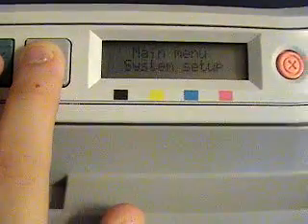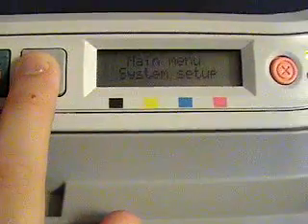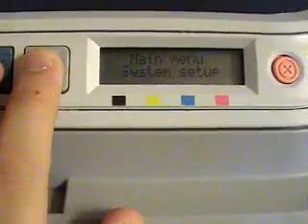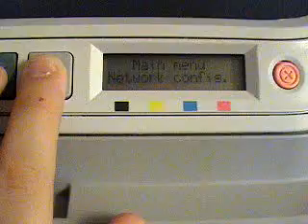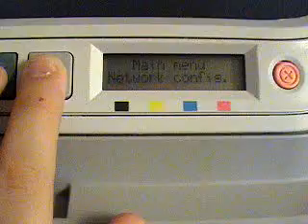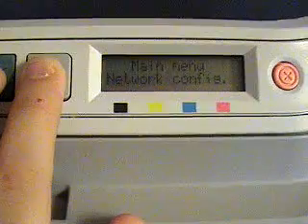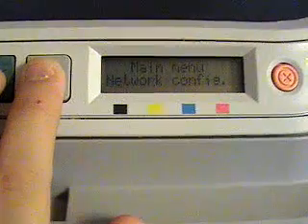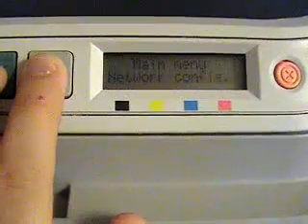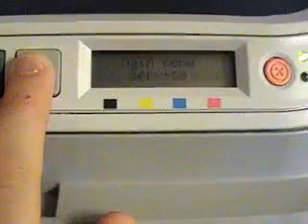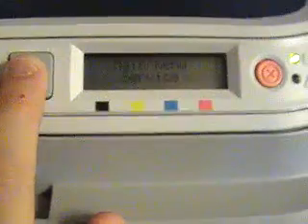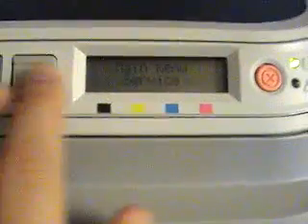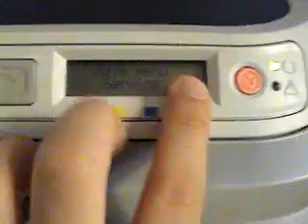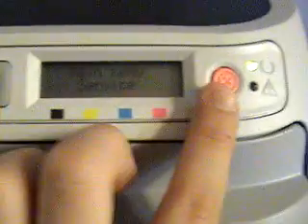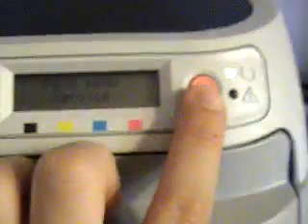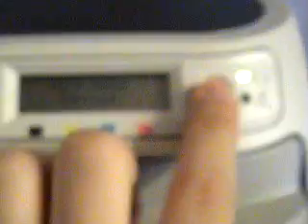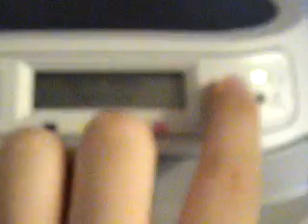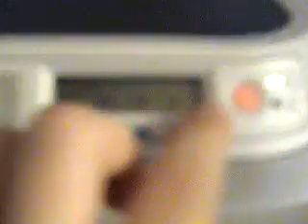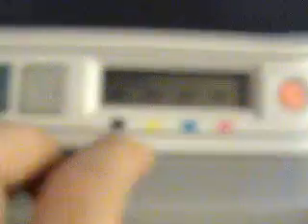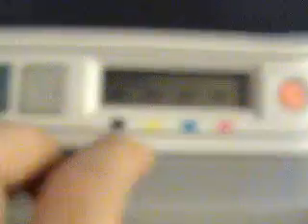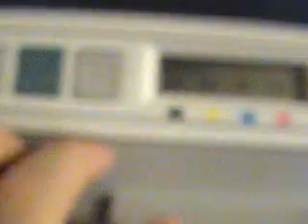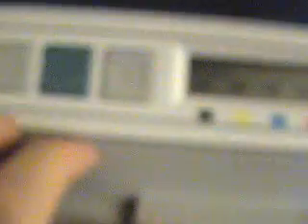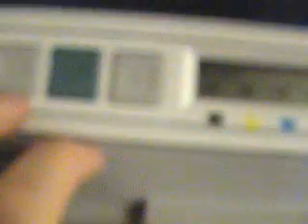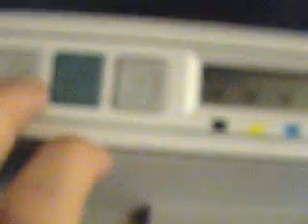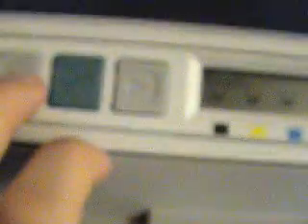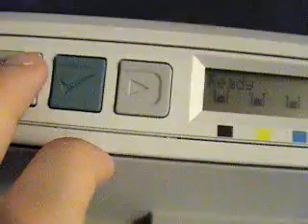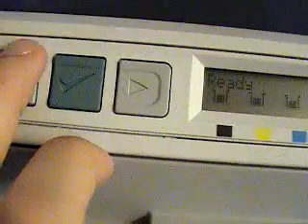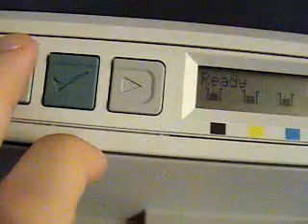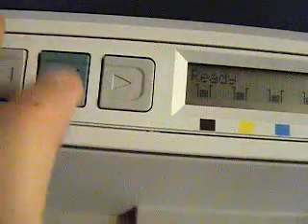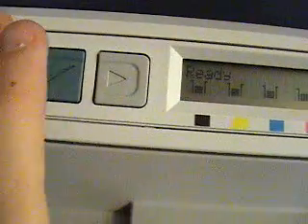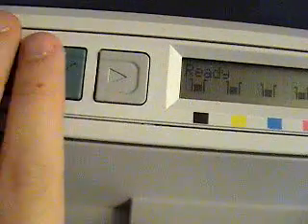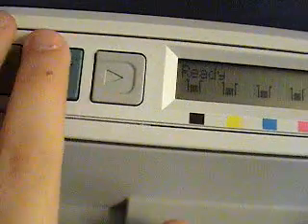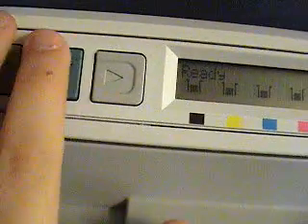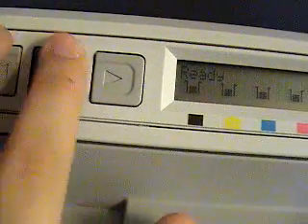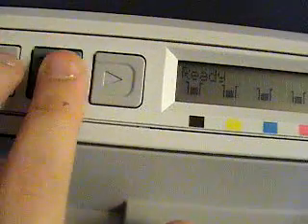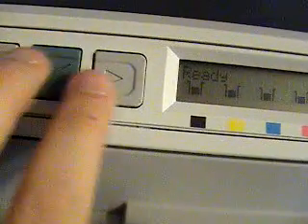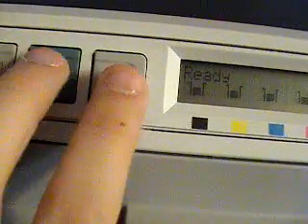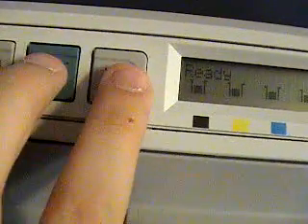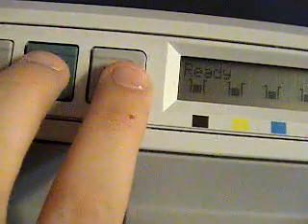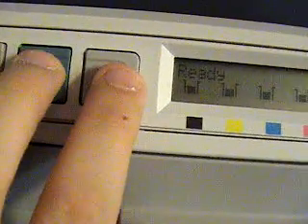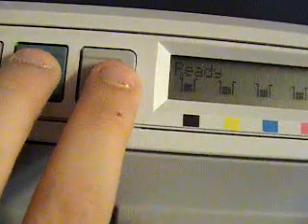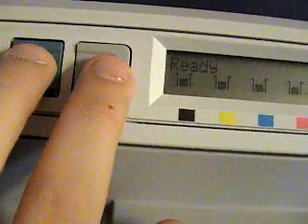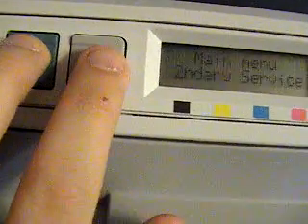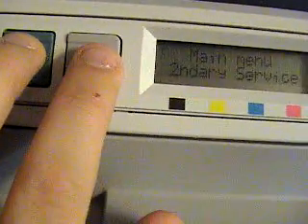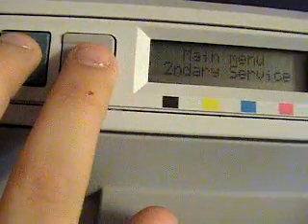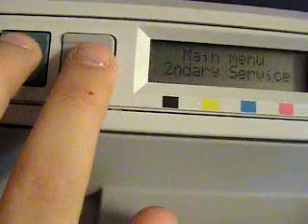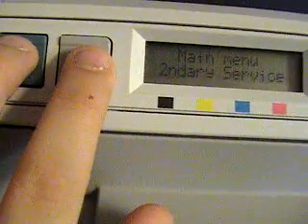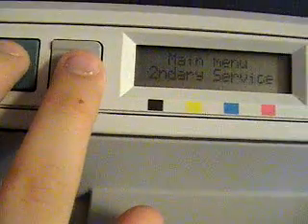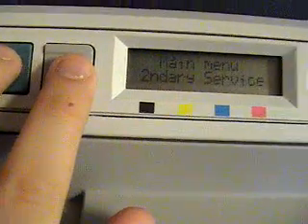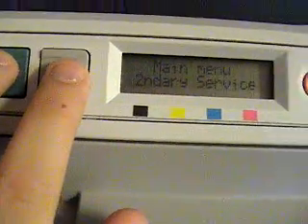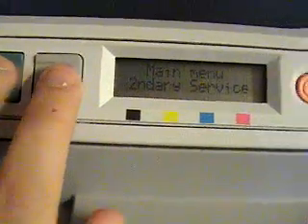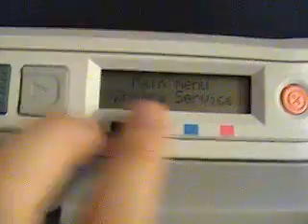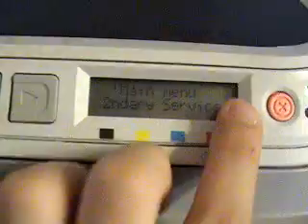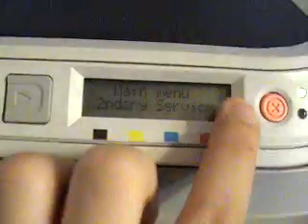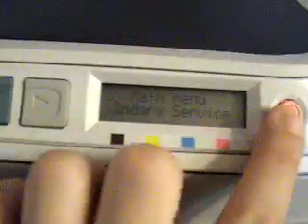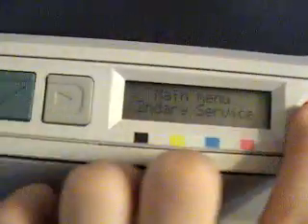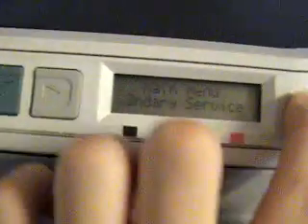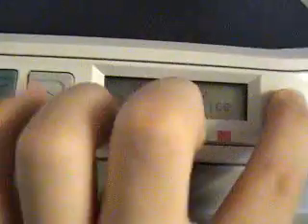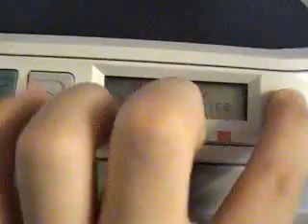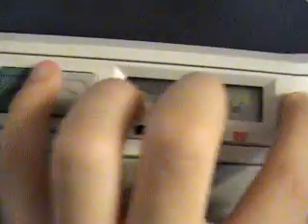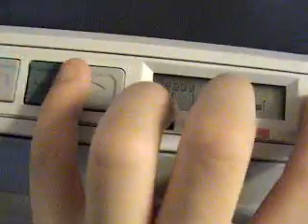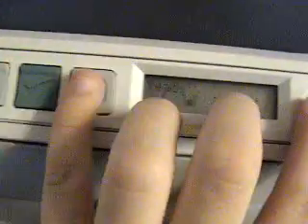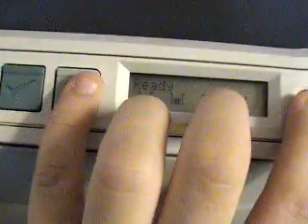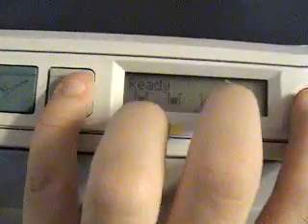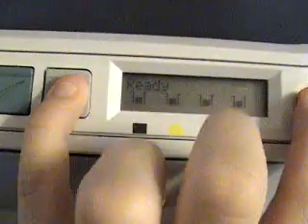How come Secondary Service is still in there? Let me try that again.